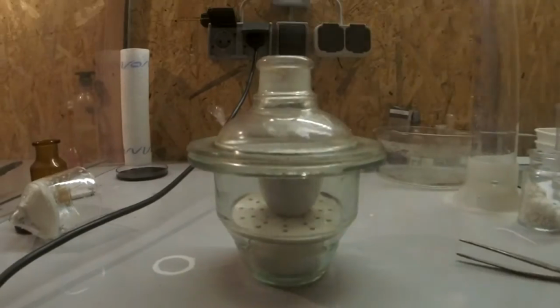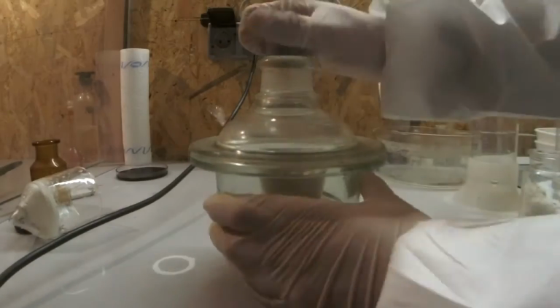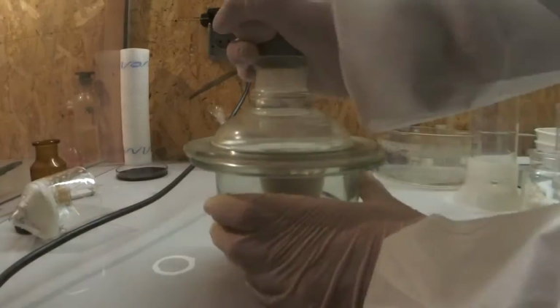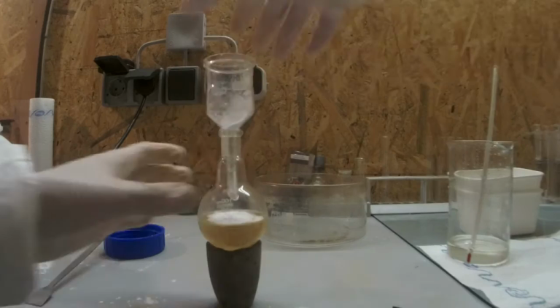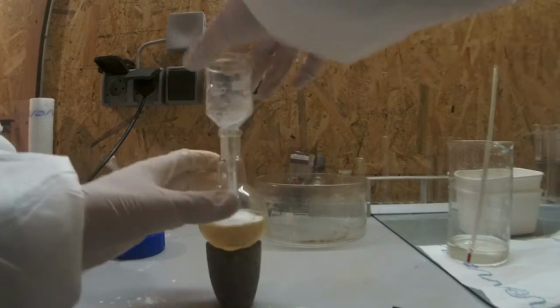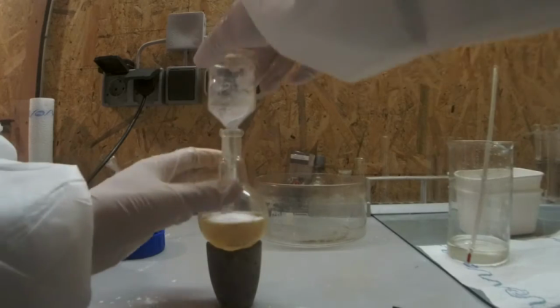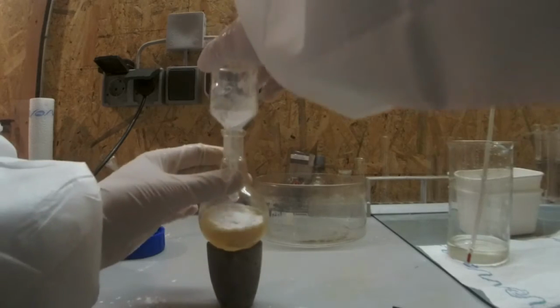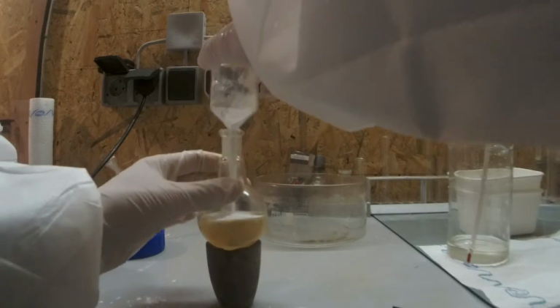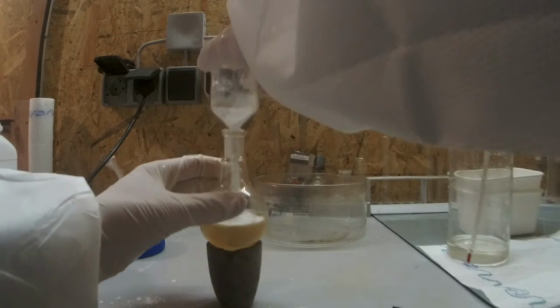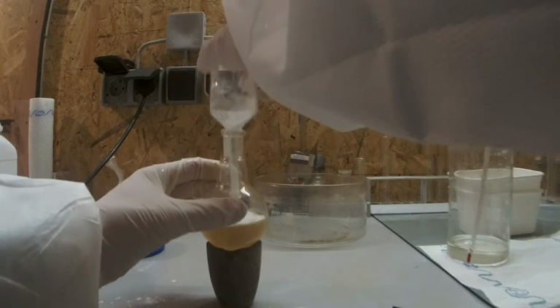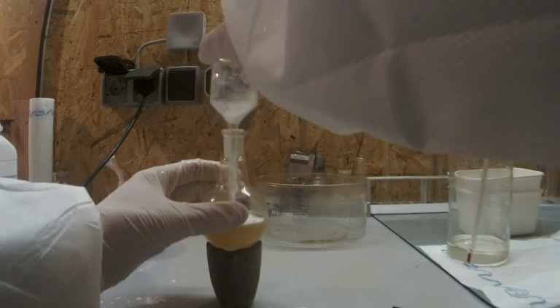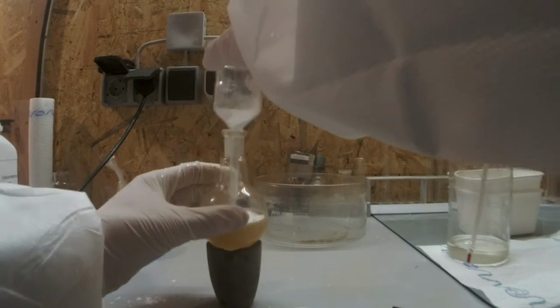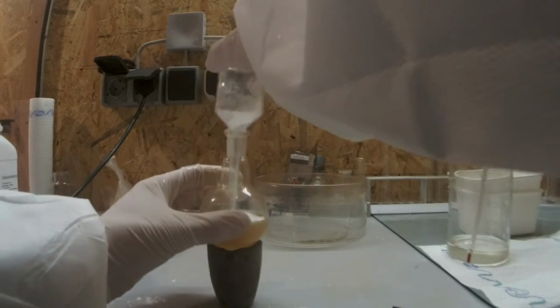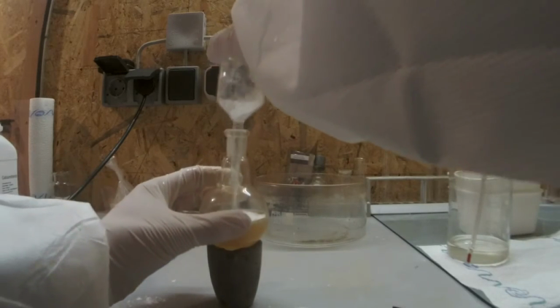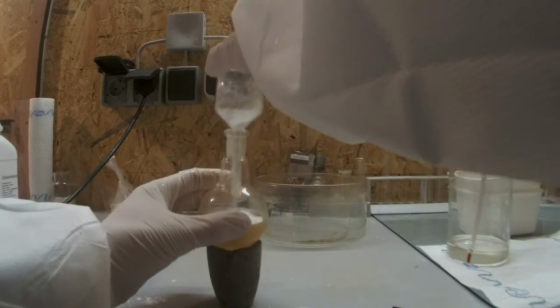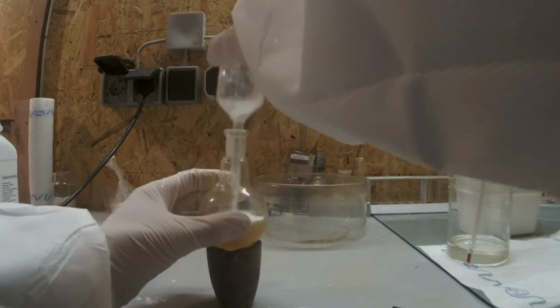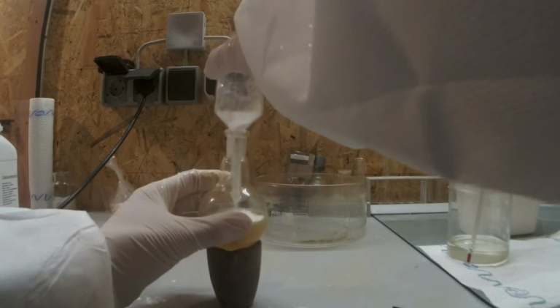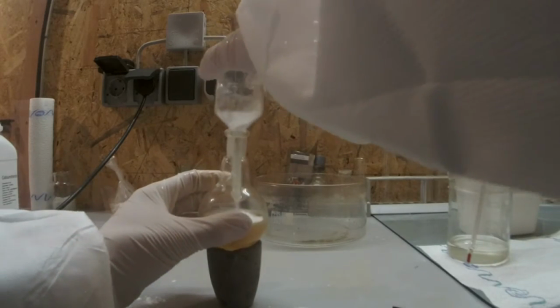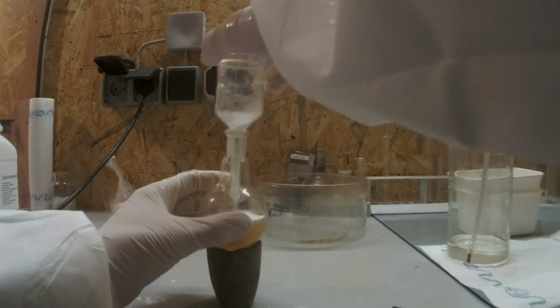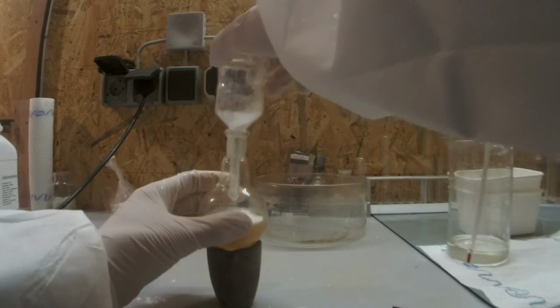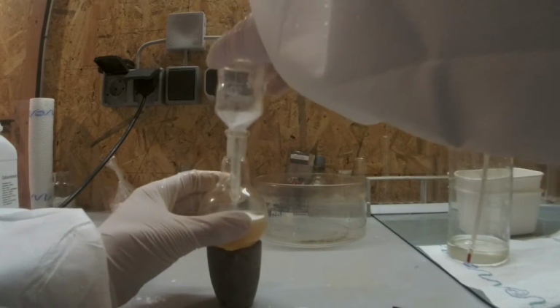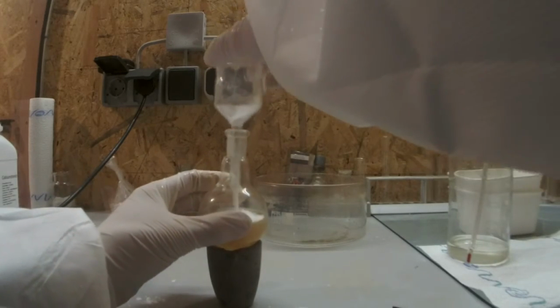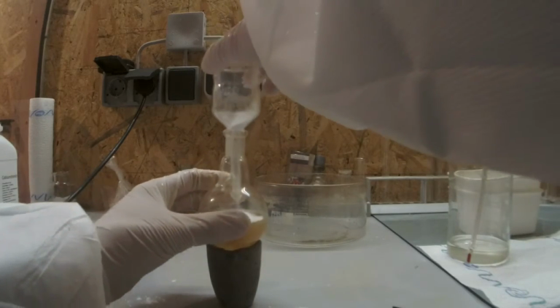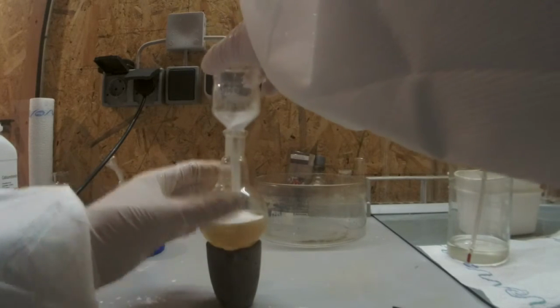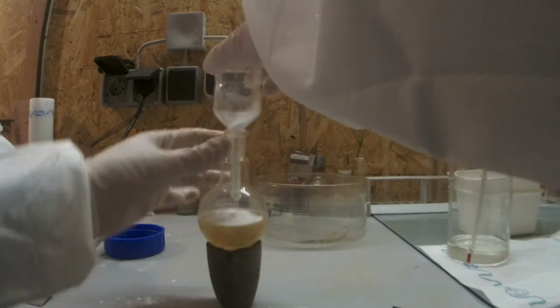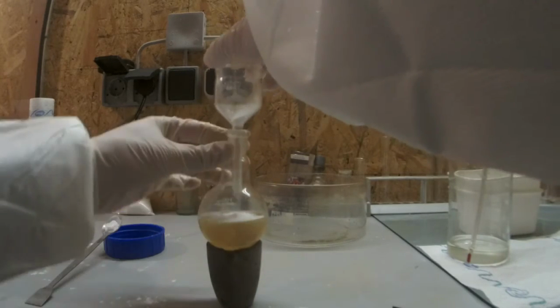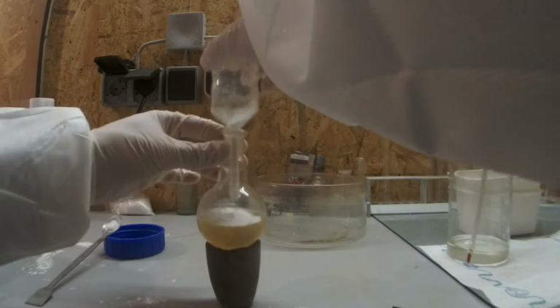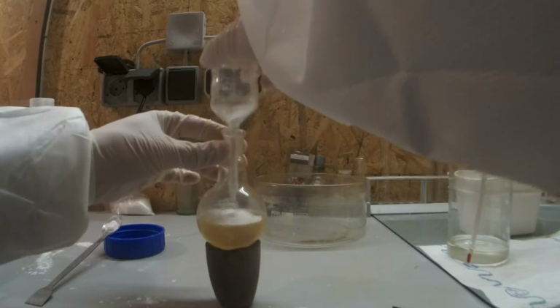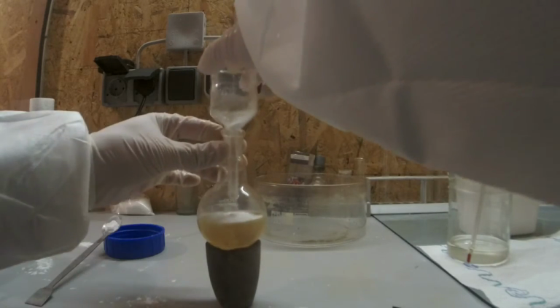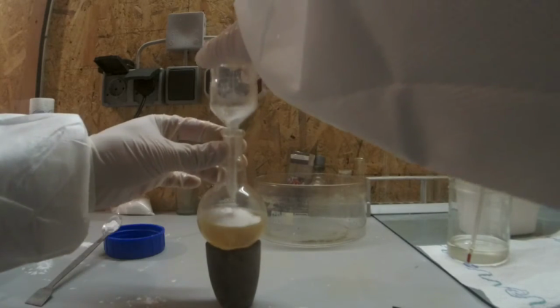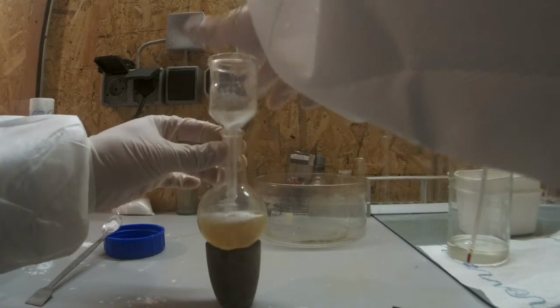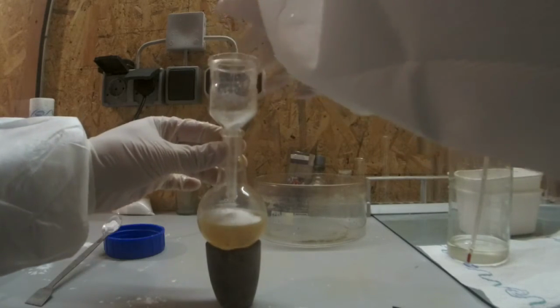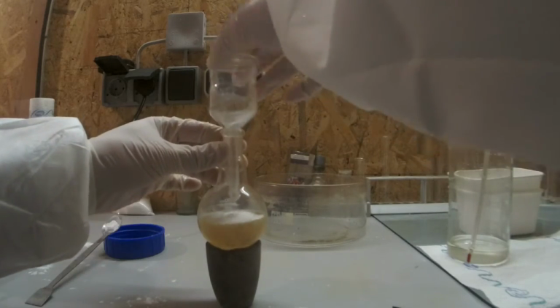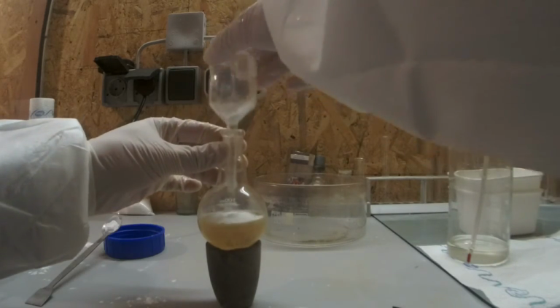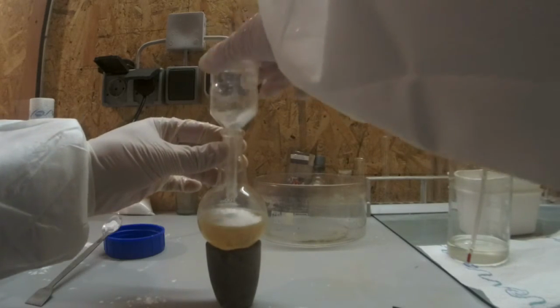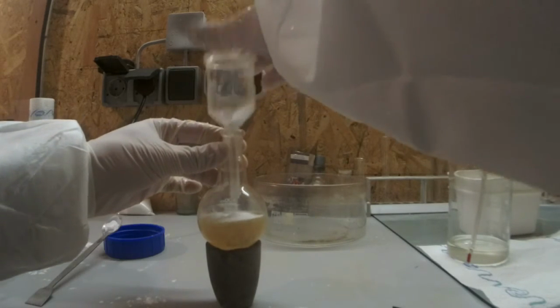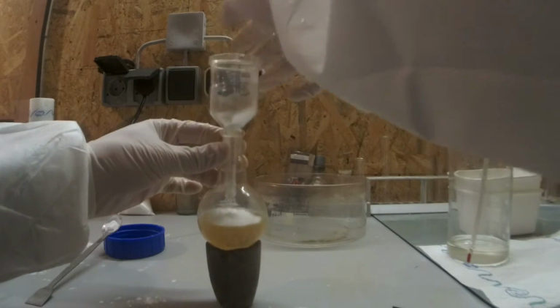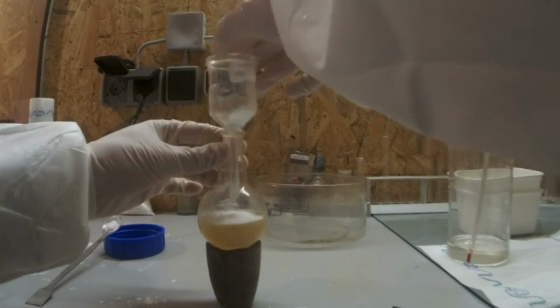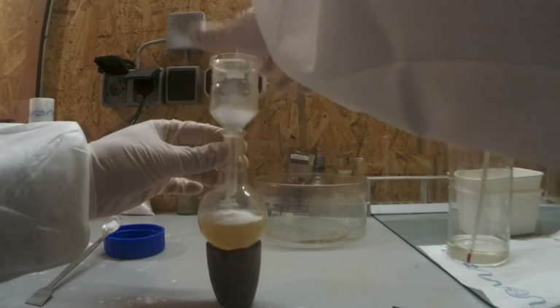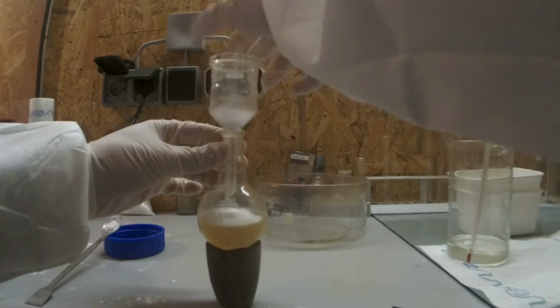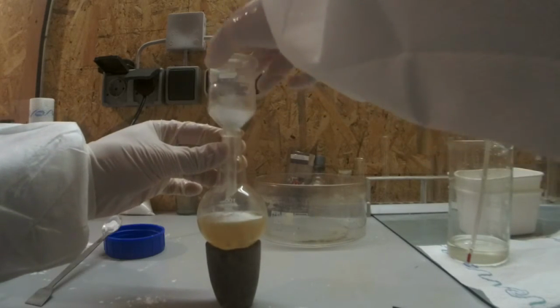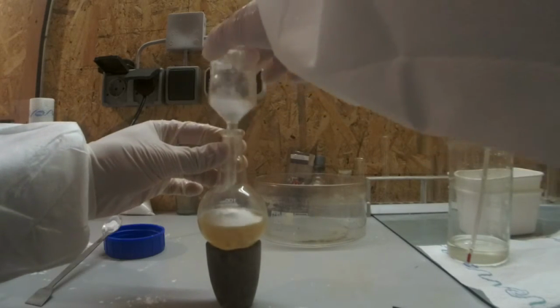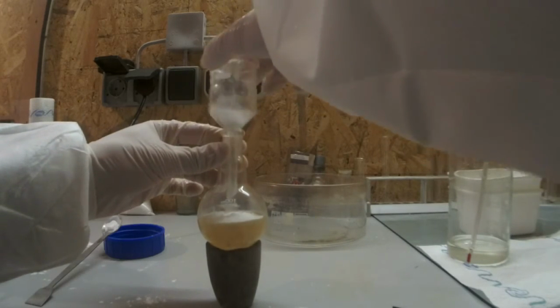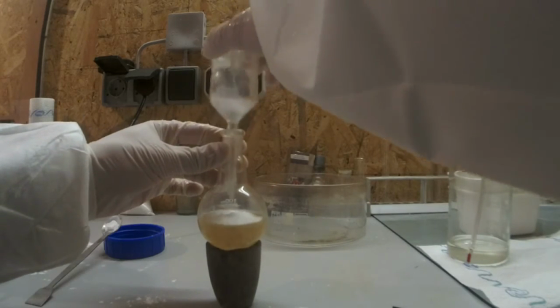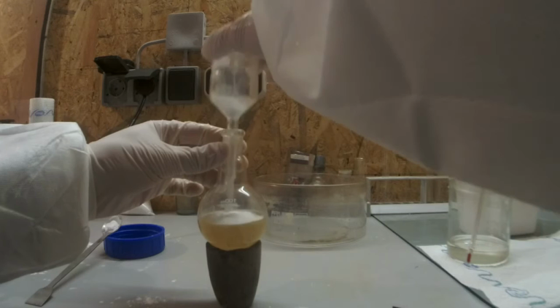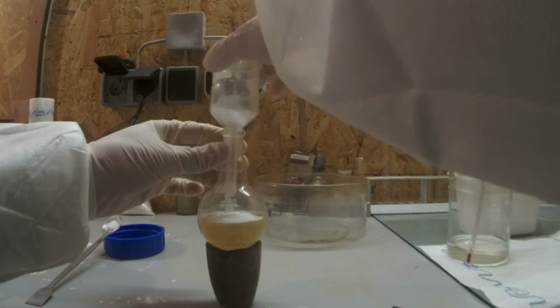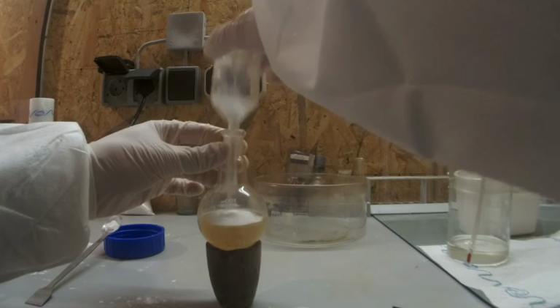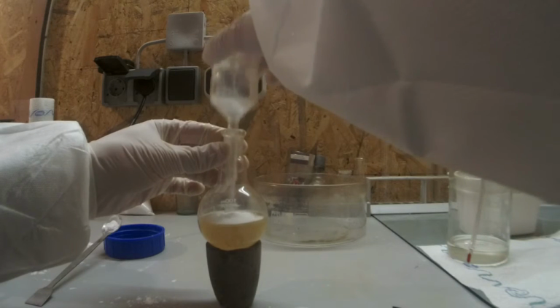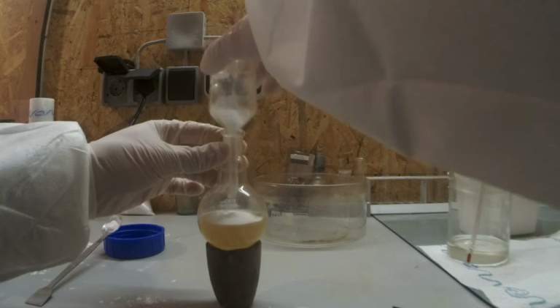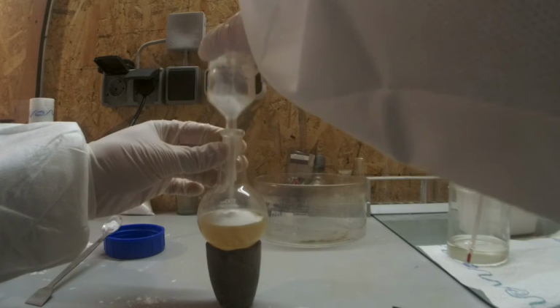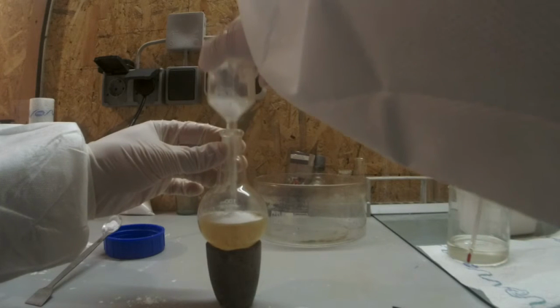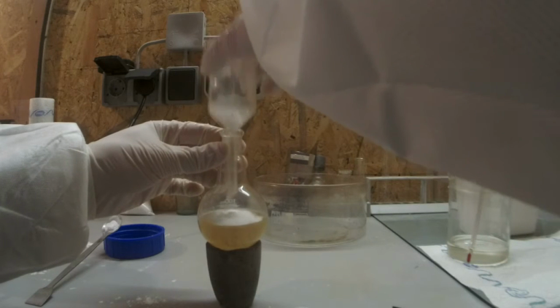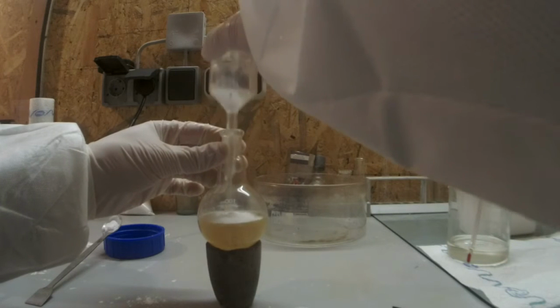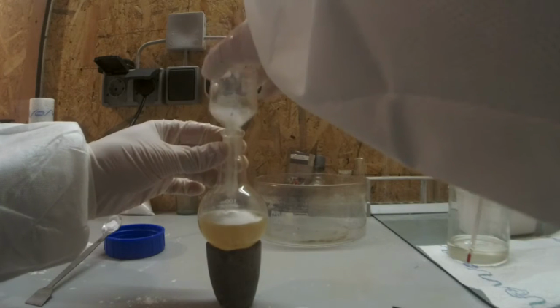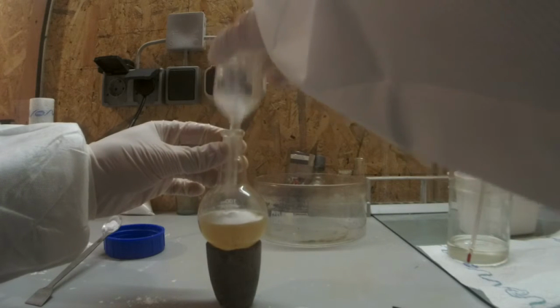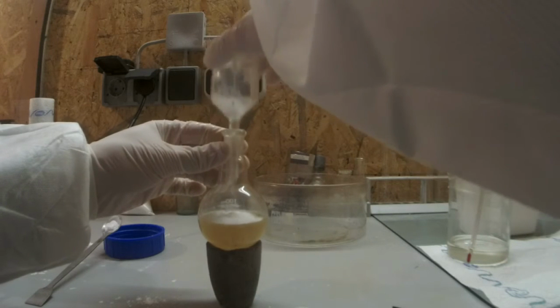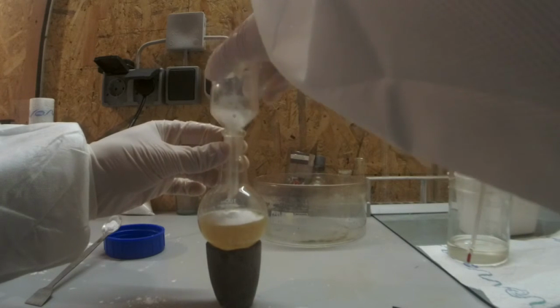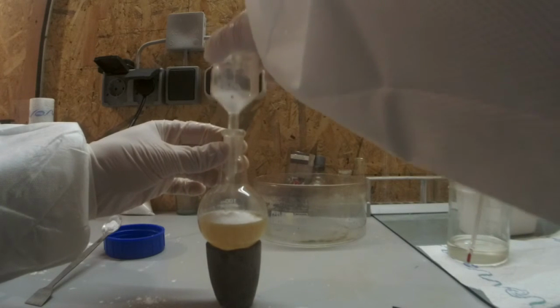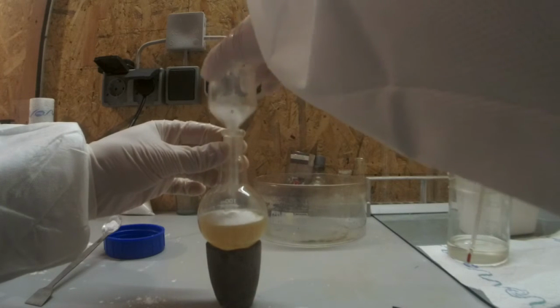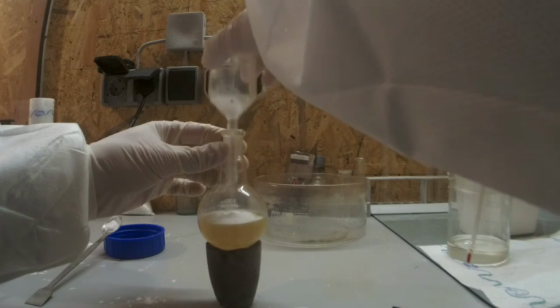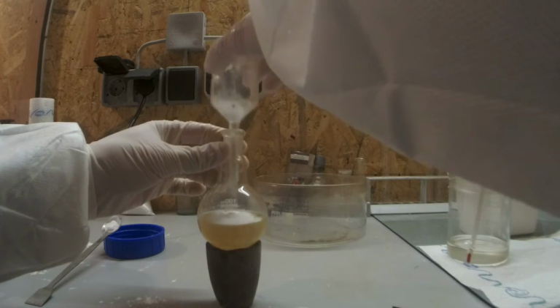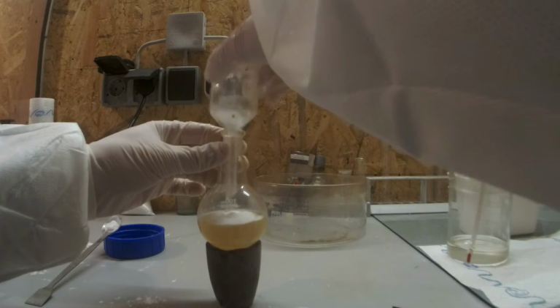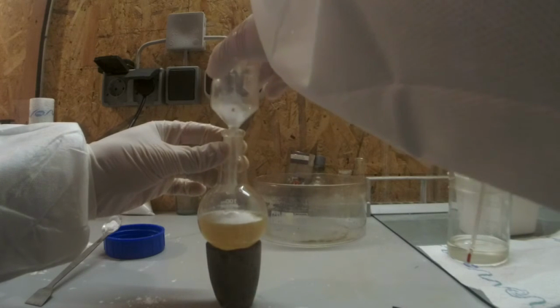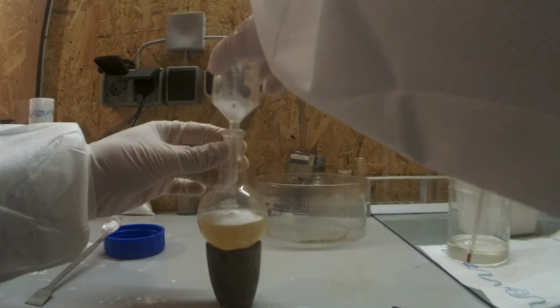To dry the ortho and meta isomer, I mixed it with calcium chloride and then filtered it.